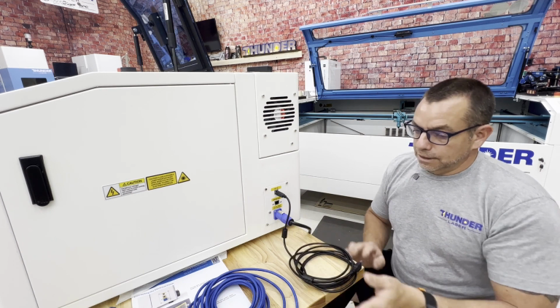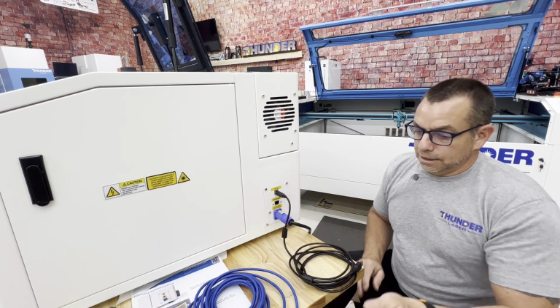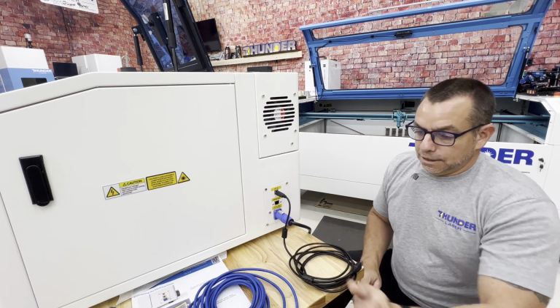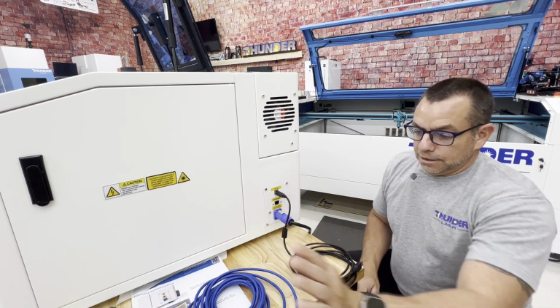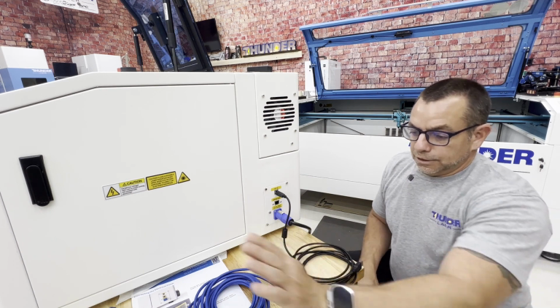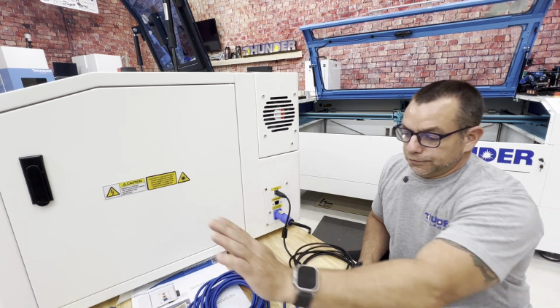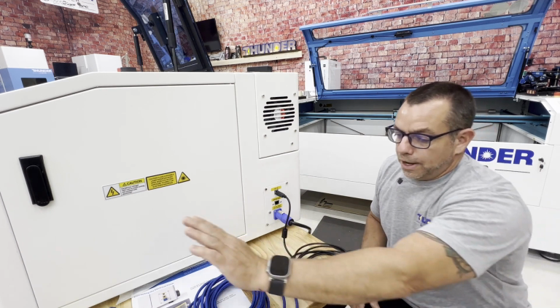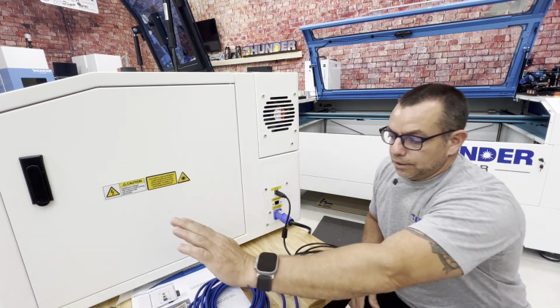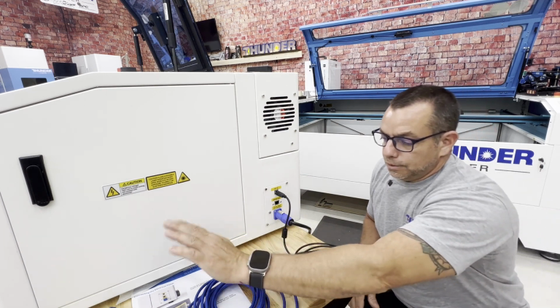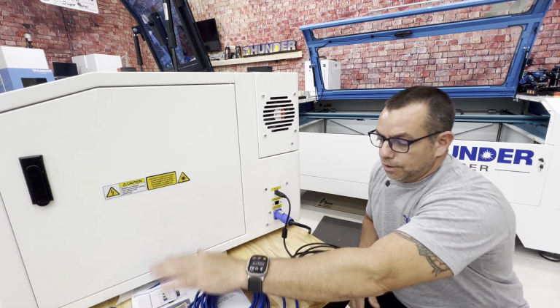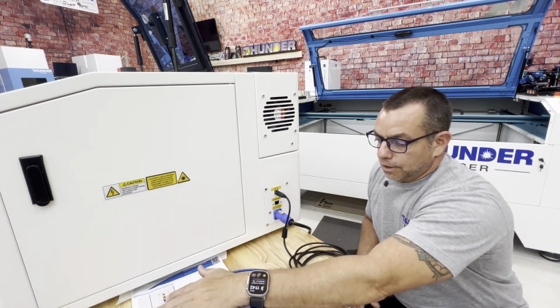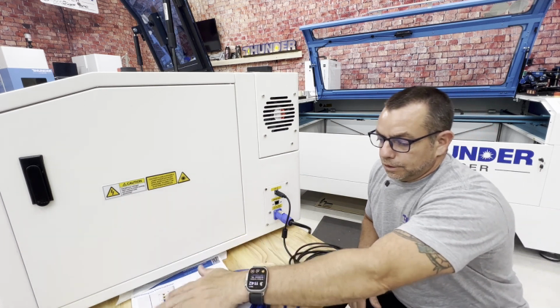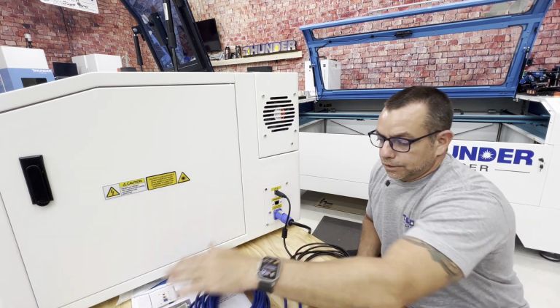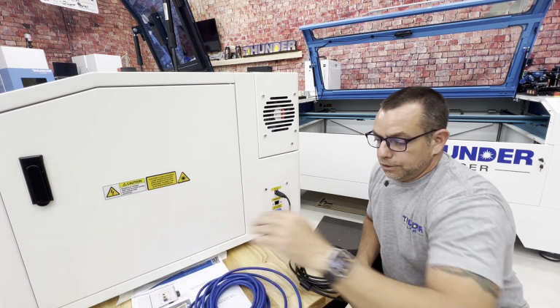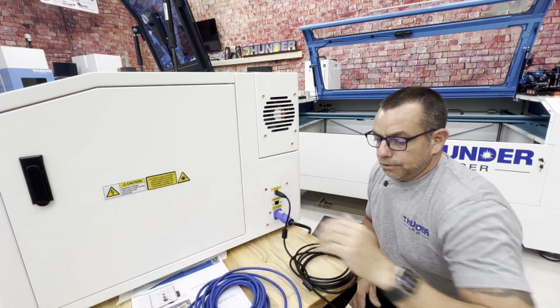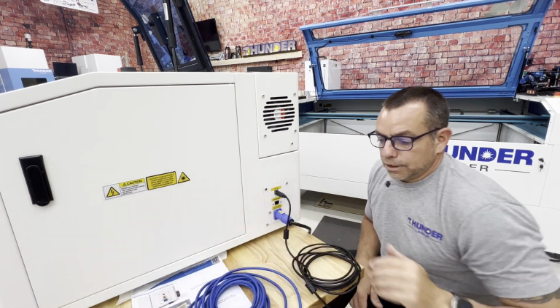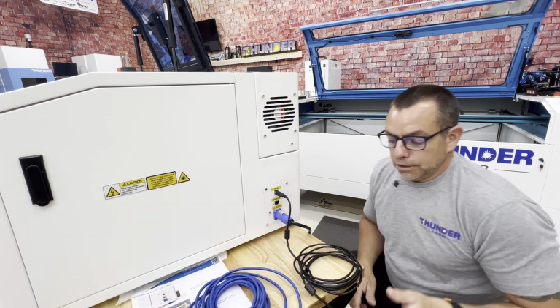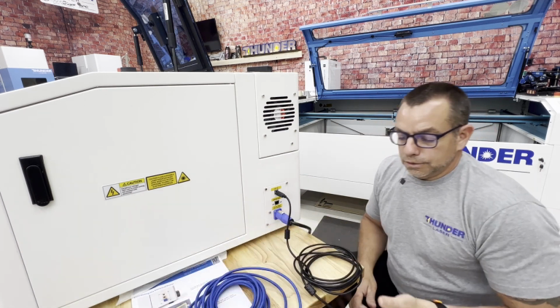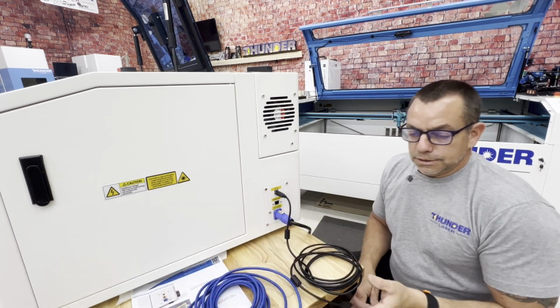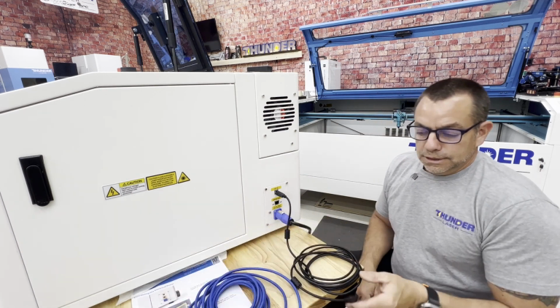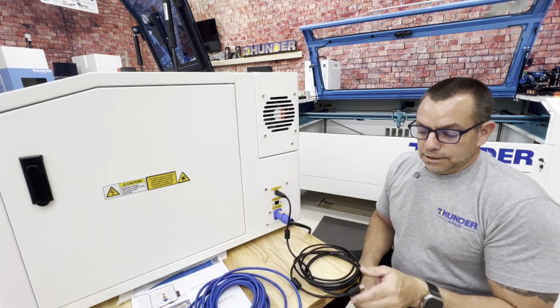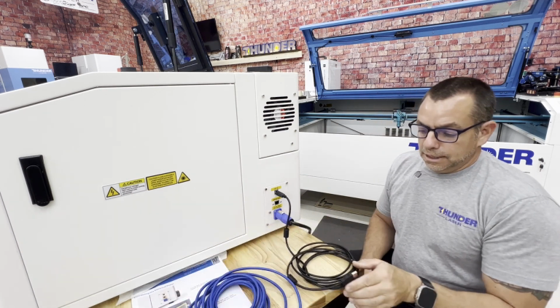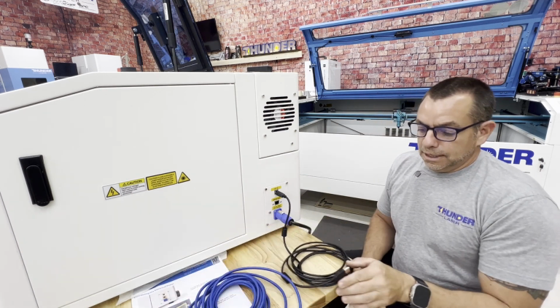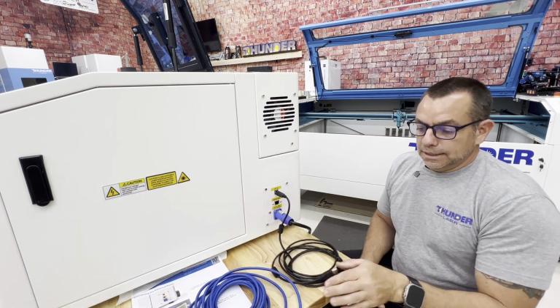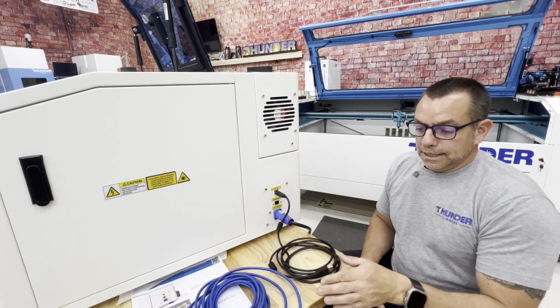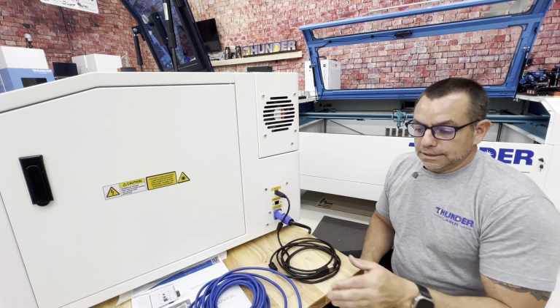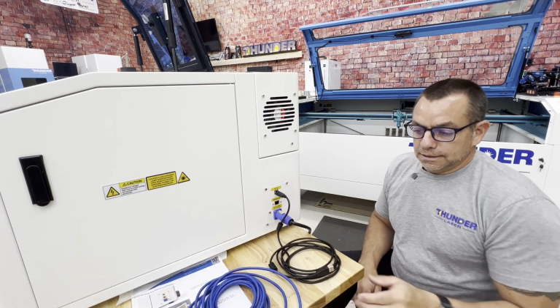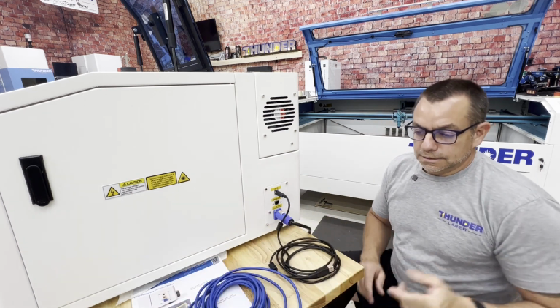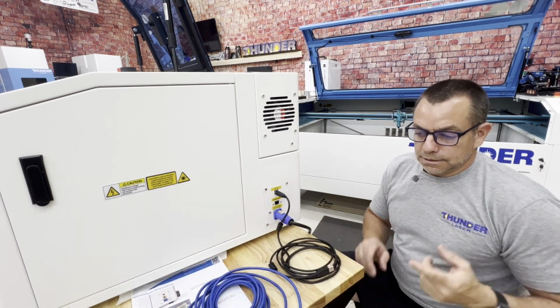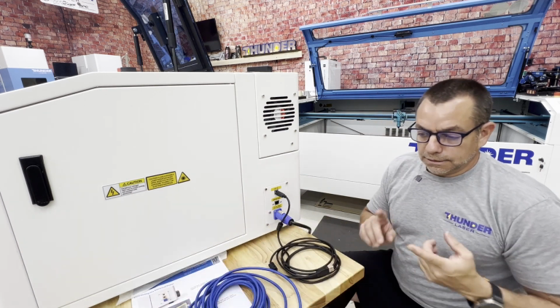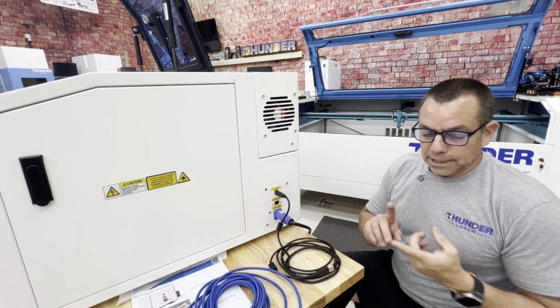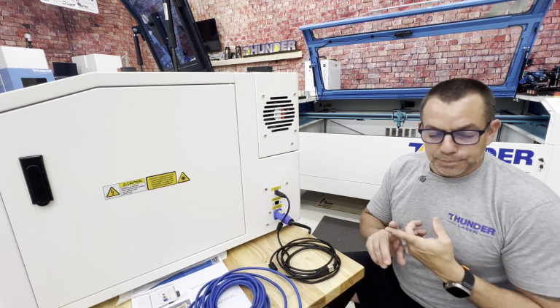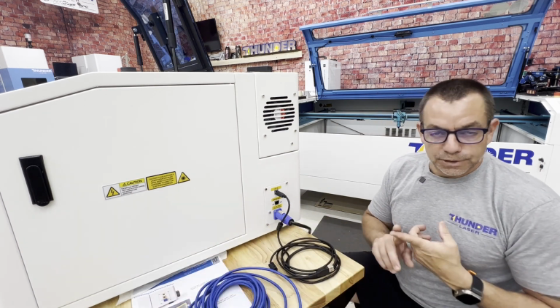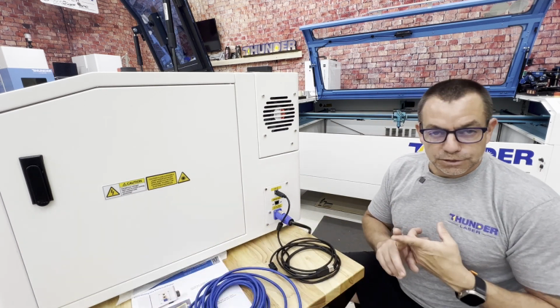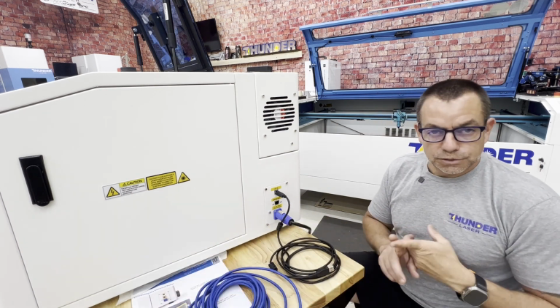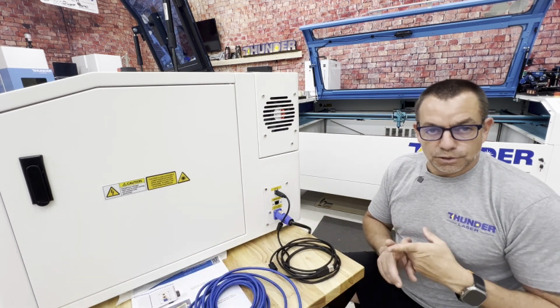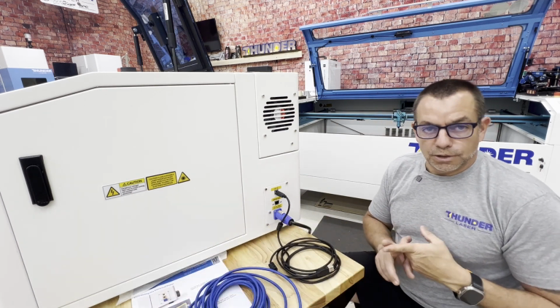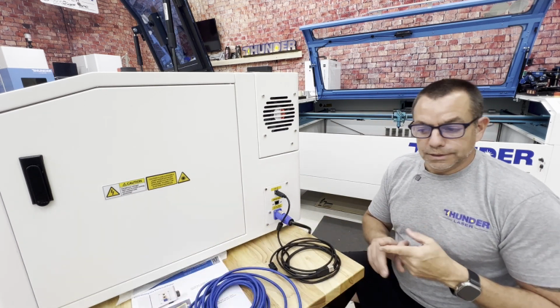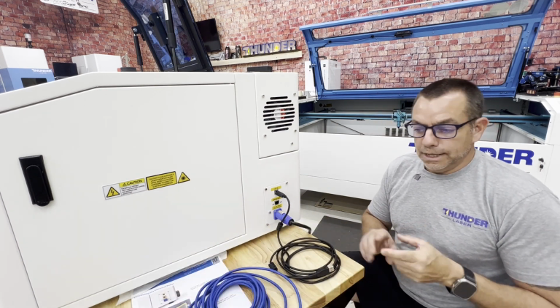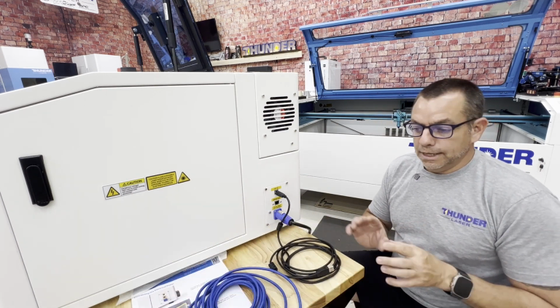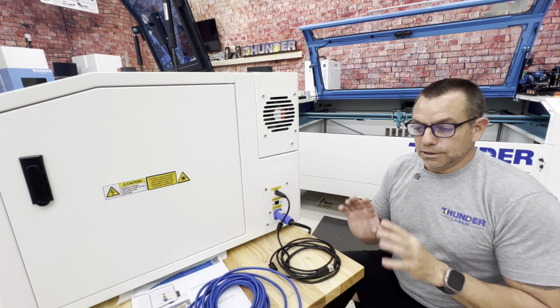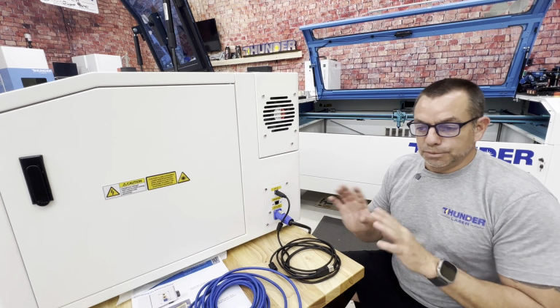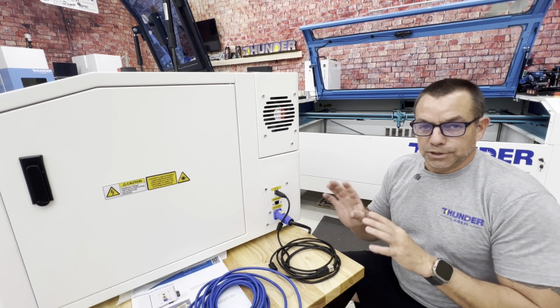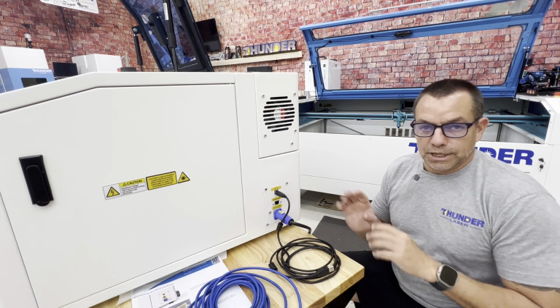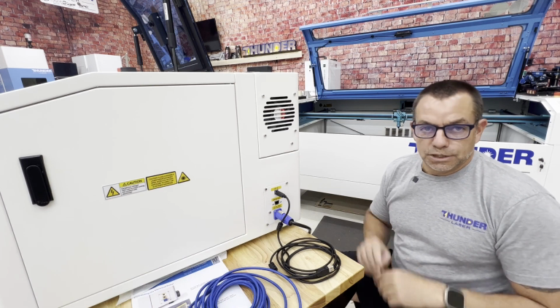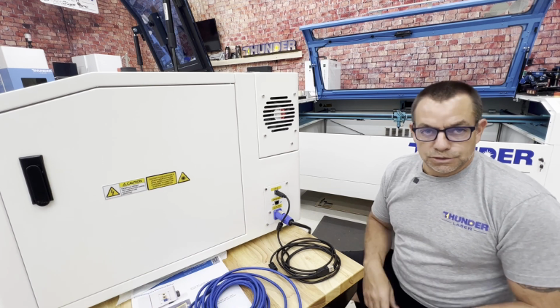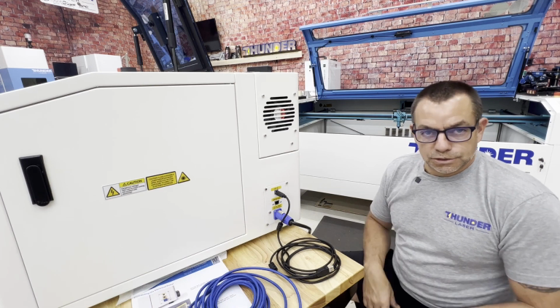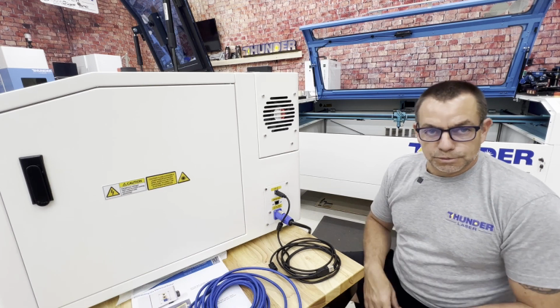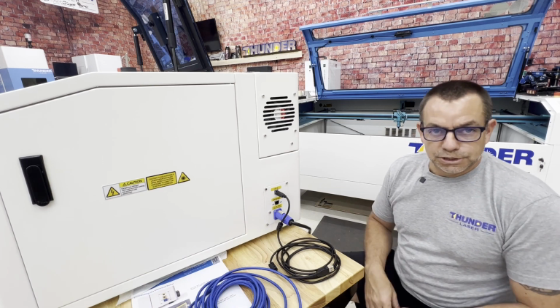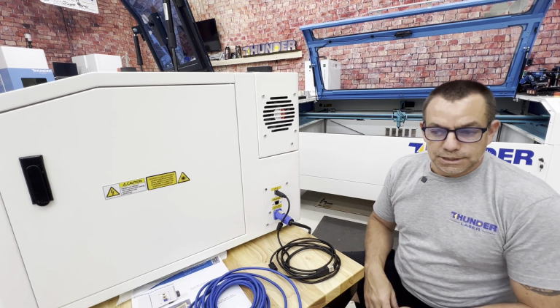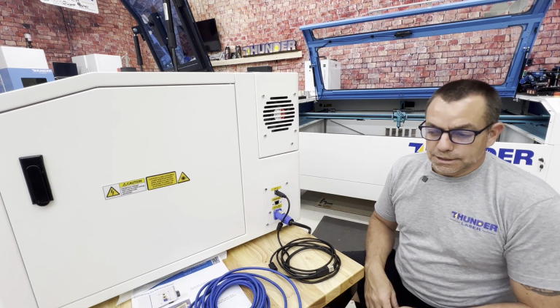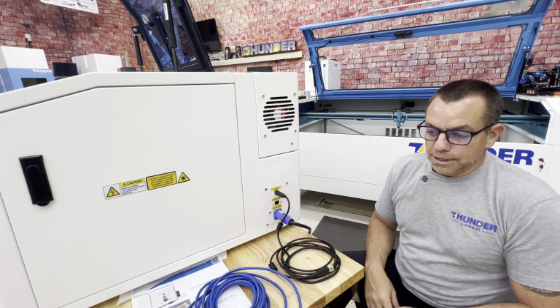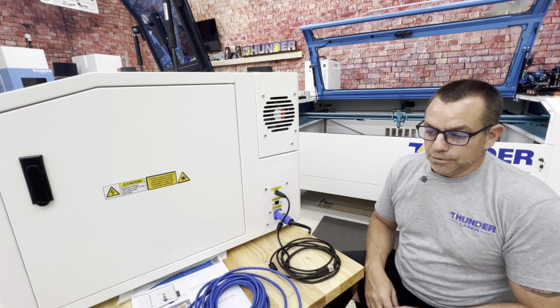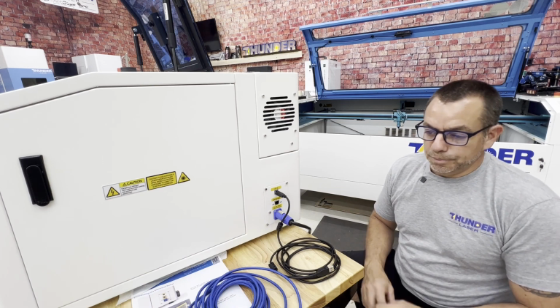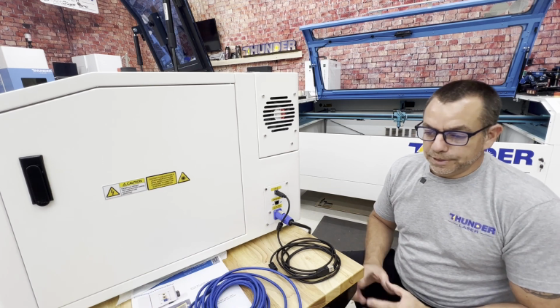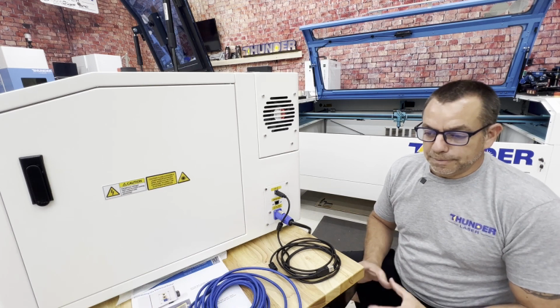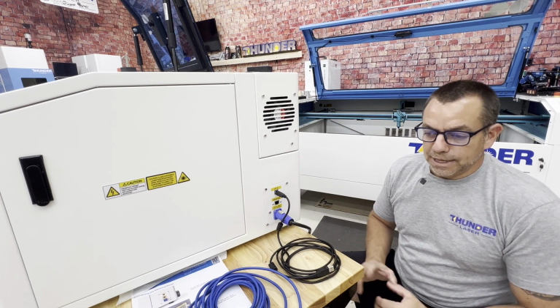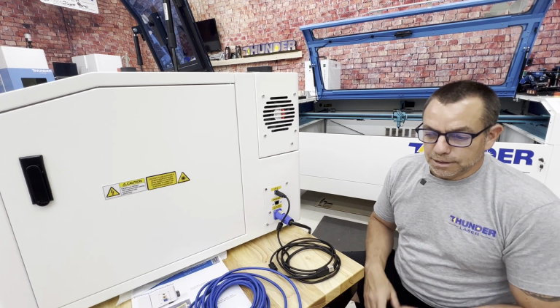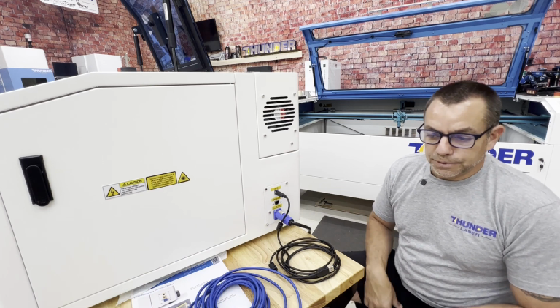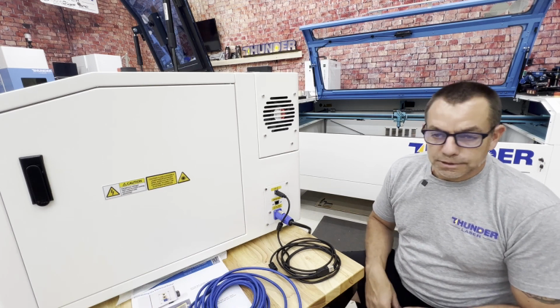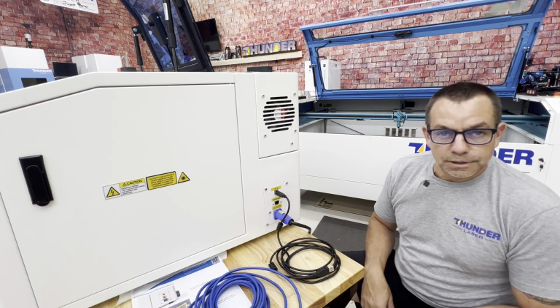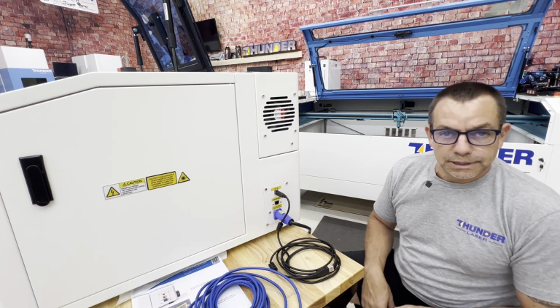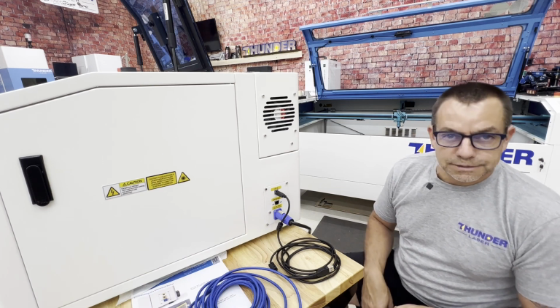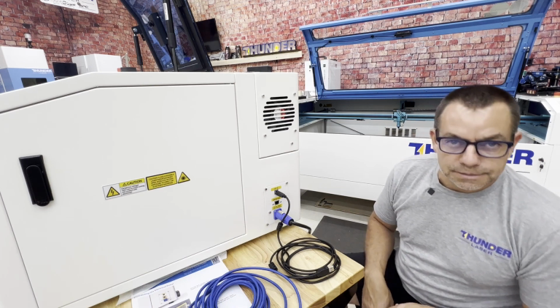Follow the QR codes to get LightBurn installed and communications to the machine set up, and we'll pick back up with another lesson.